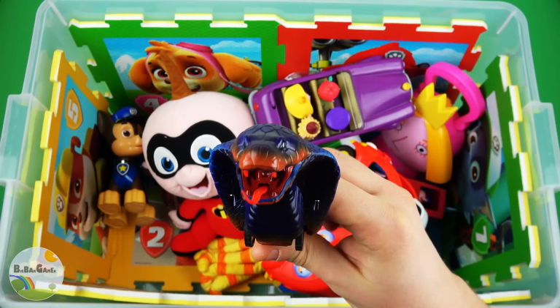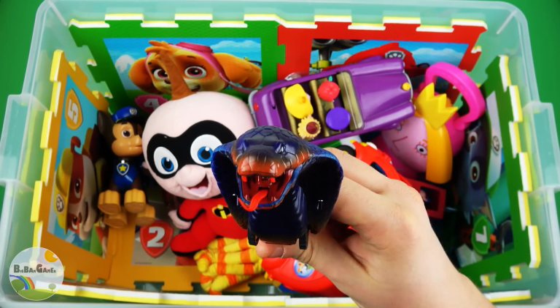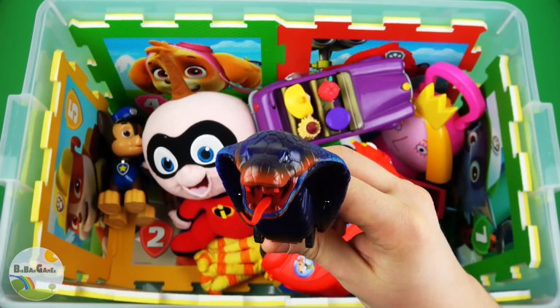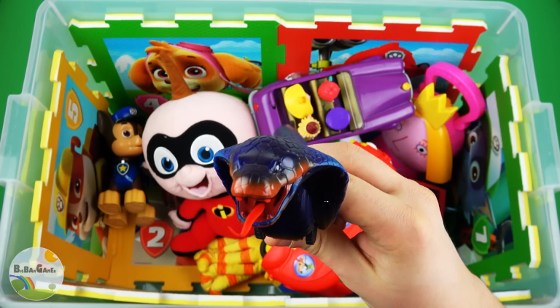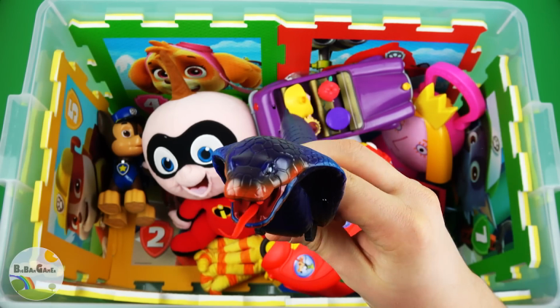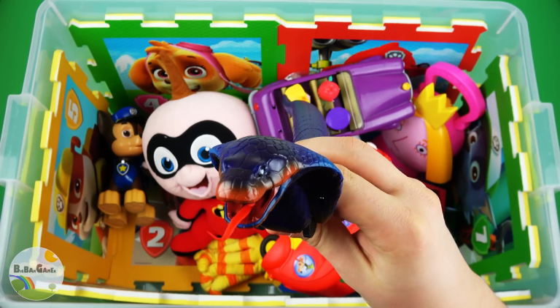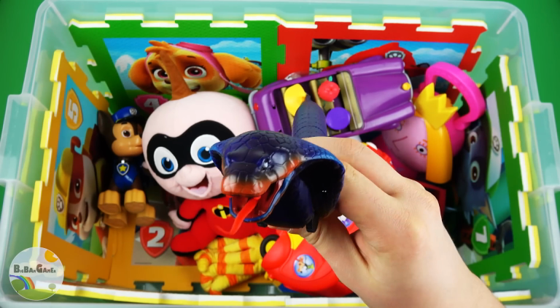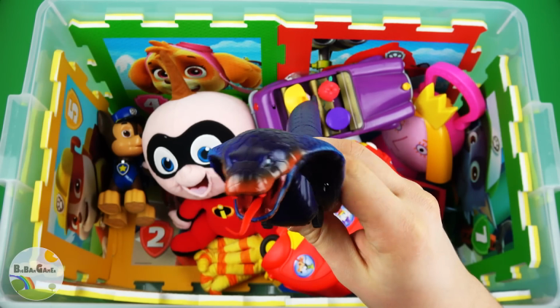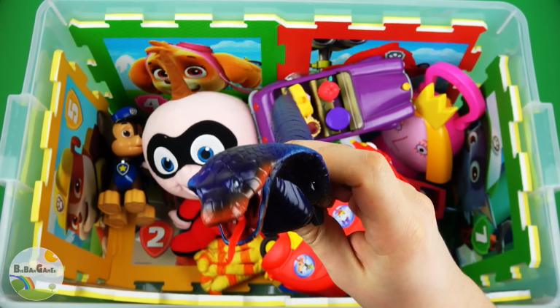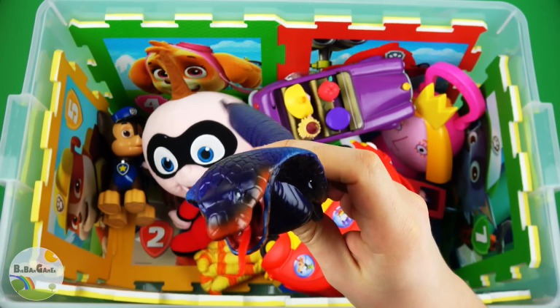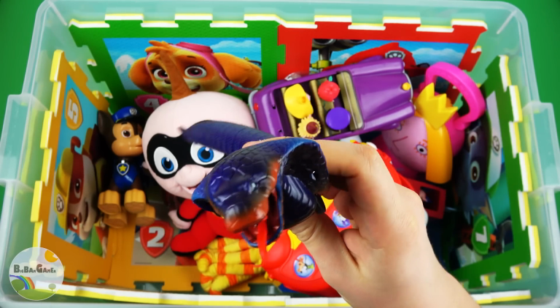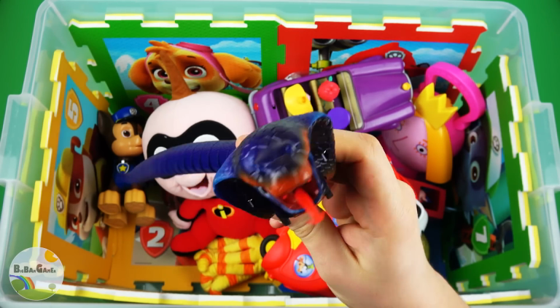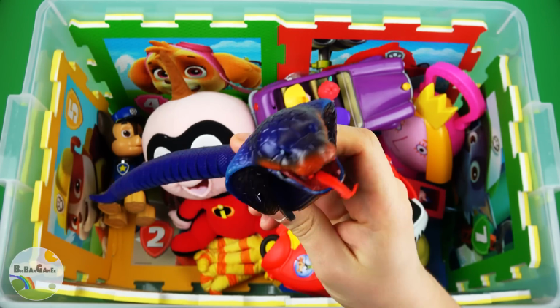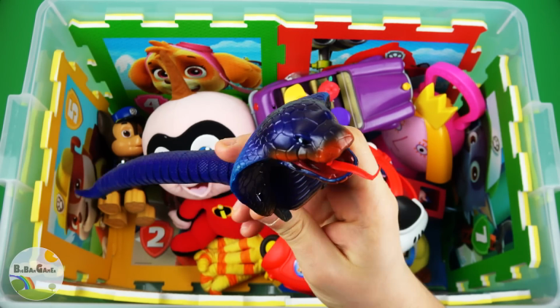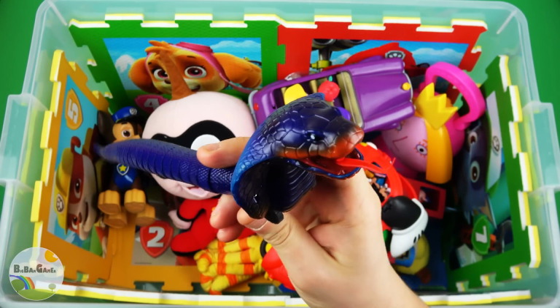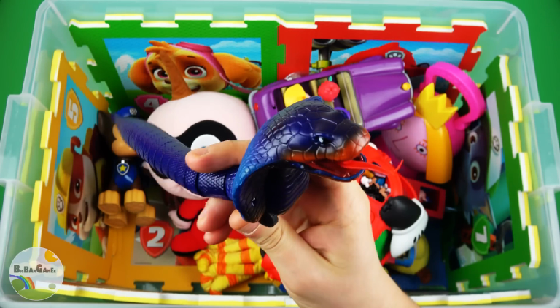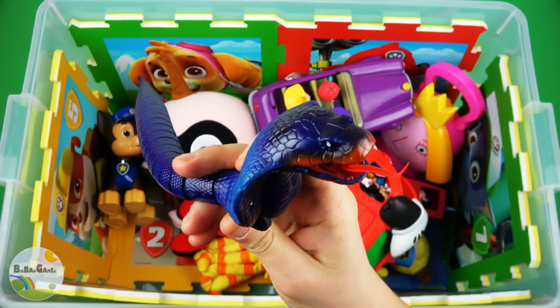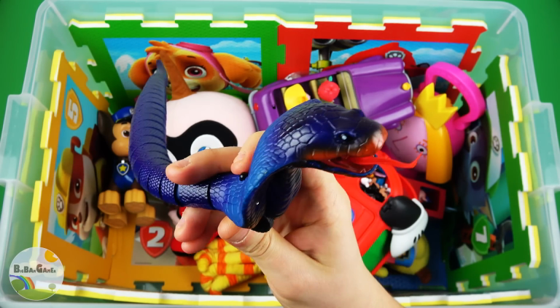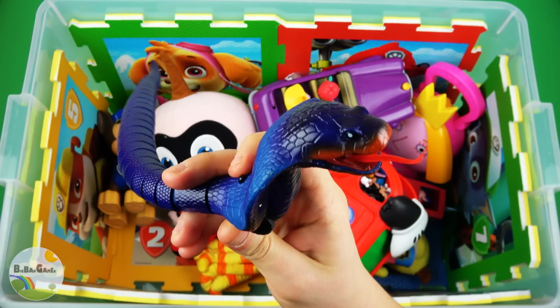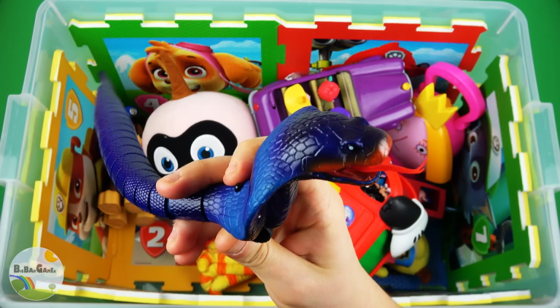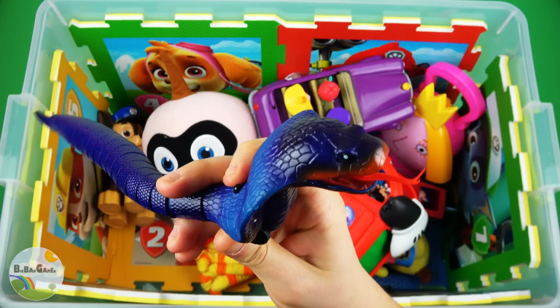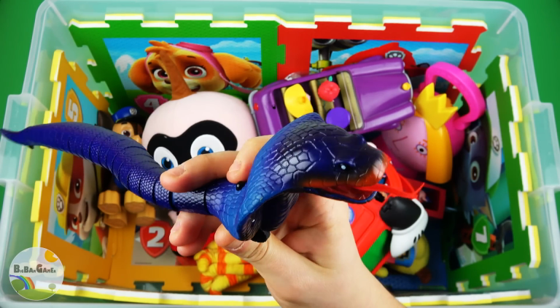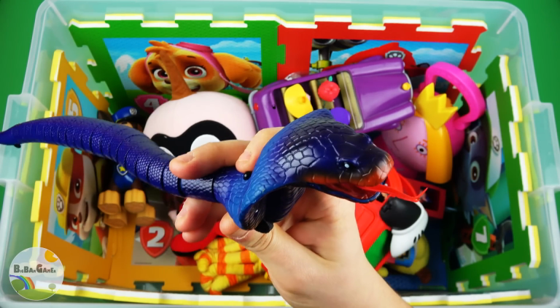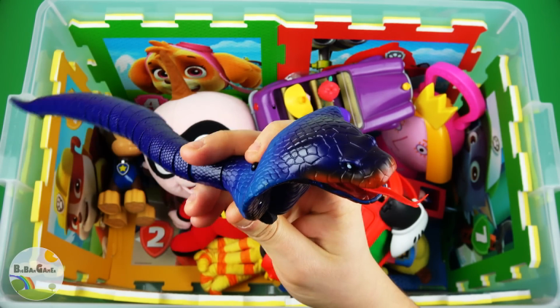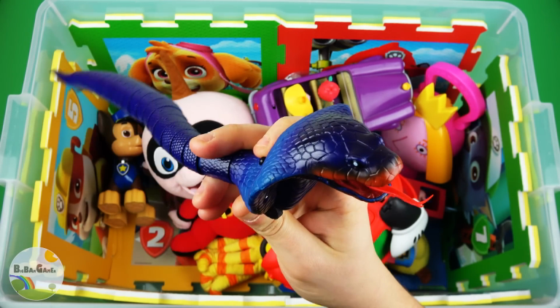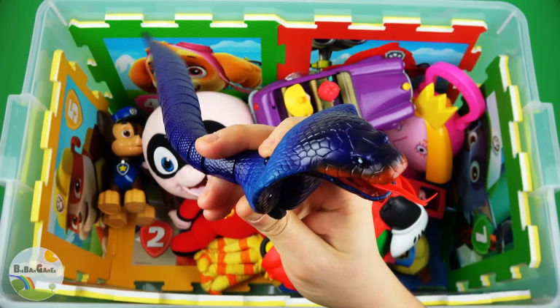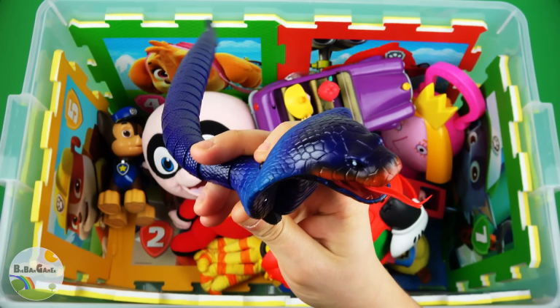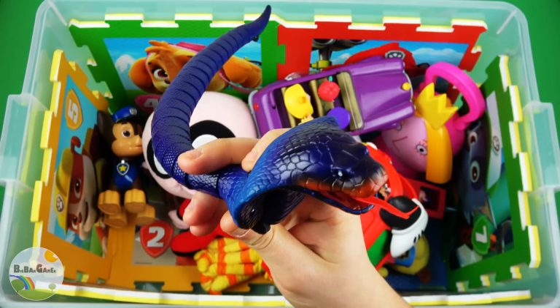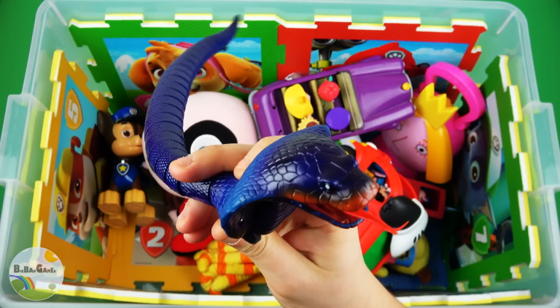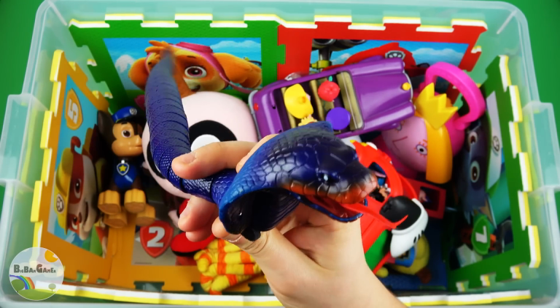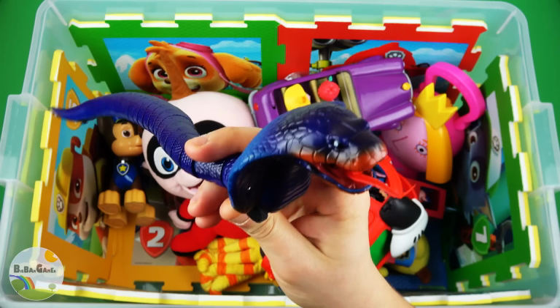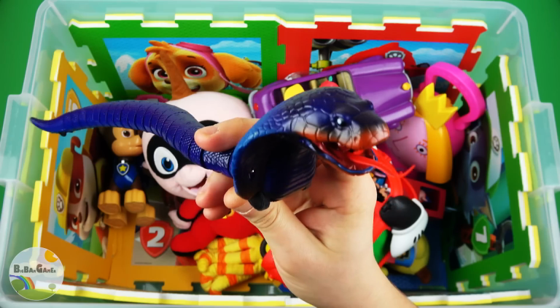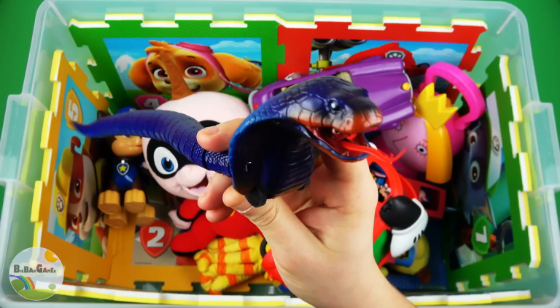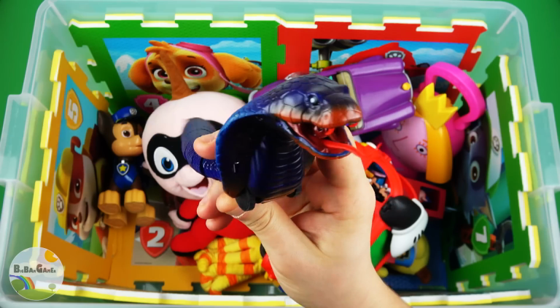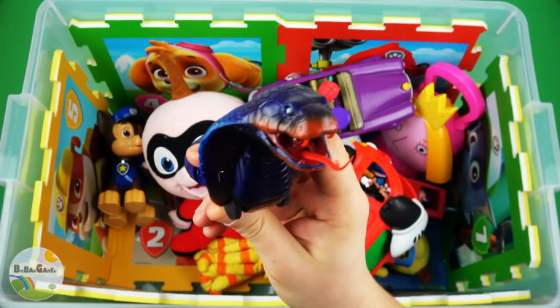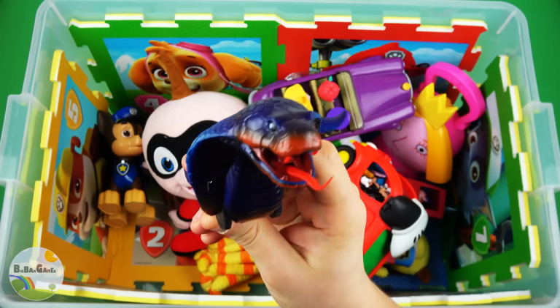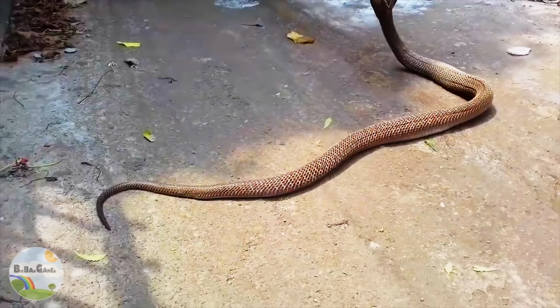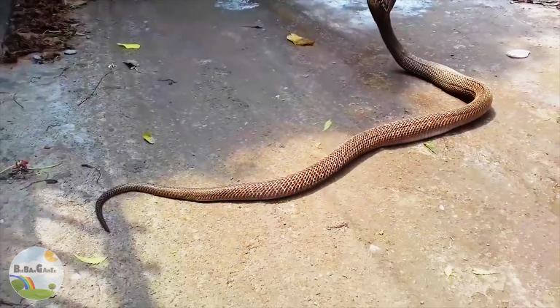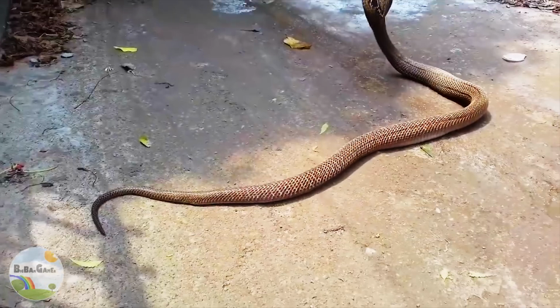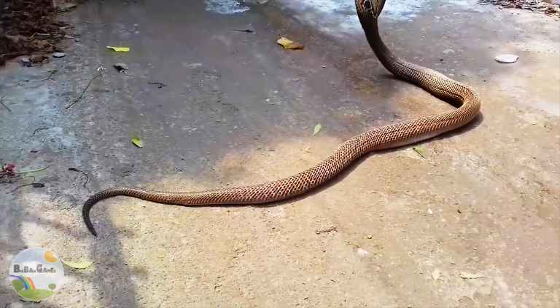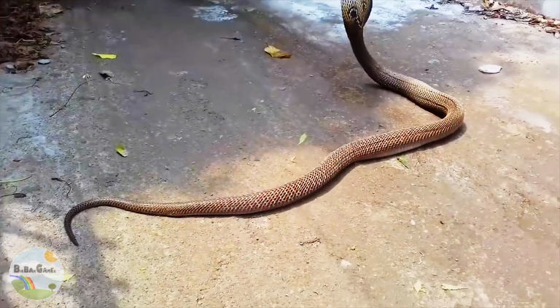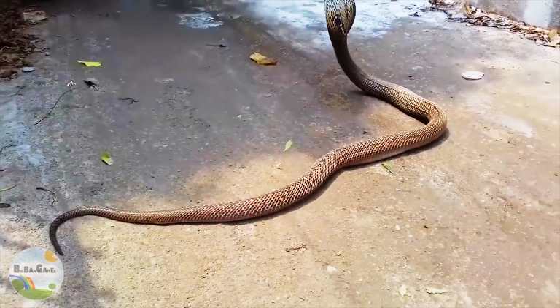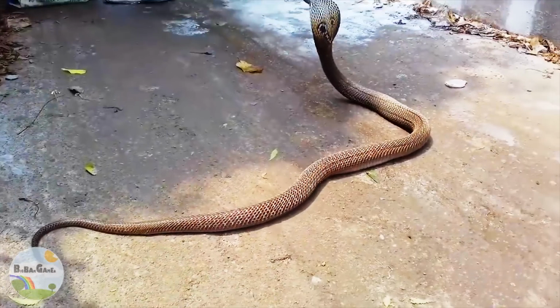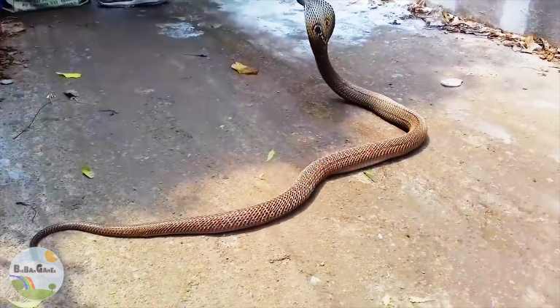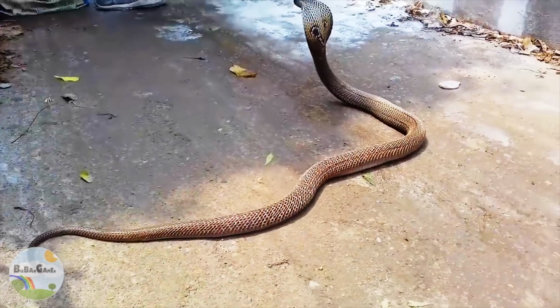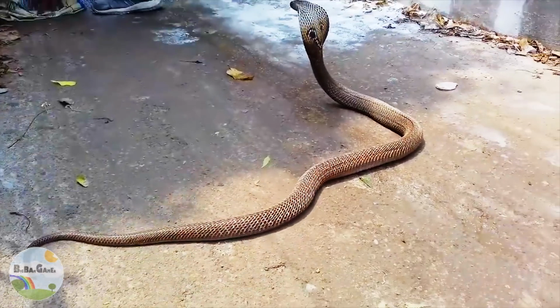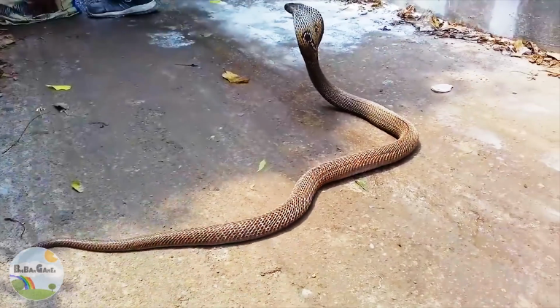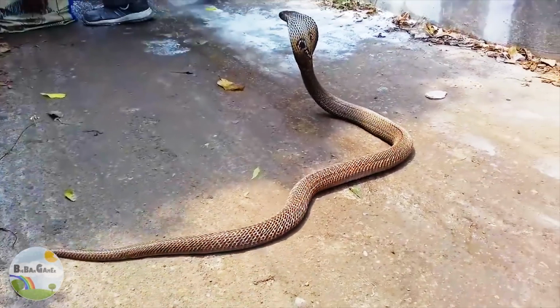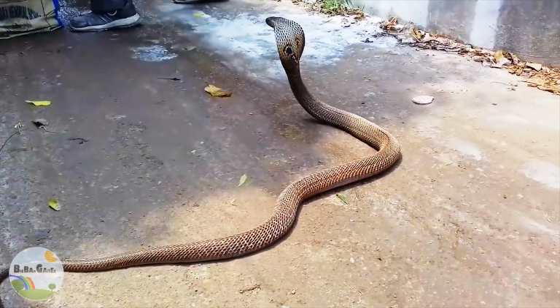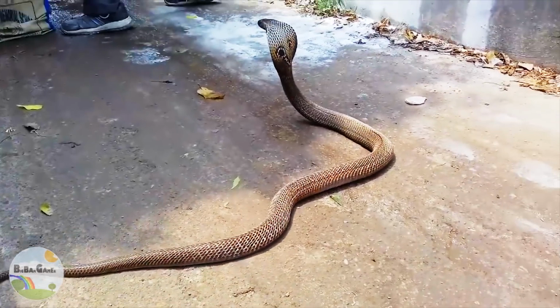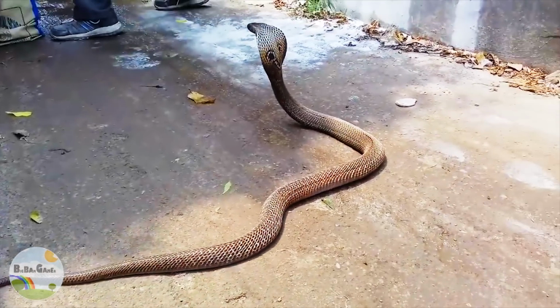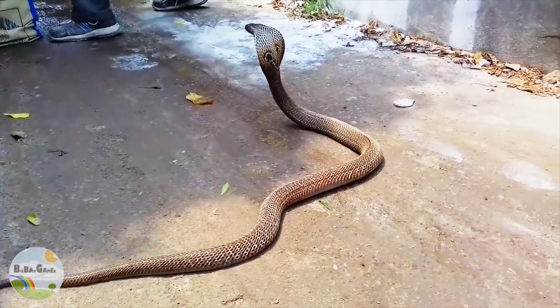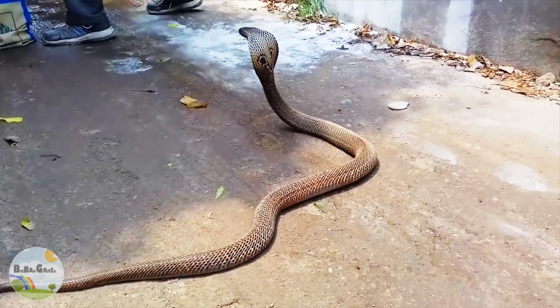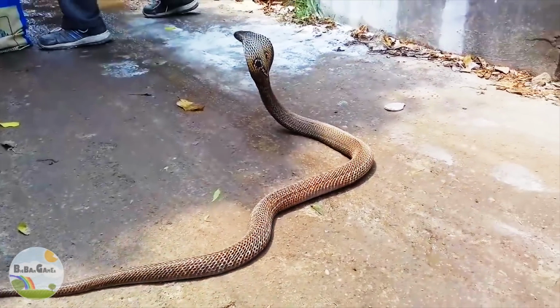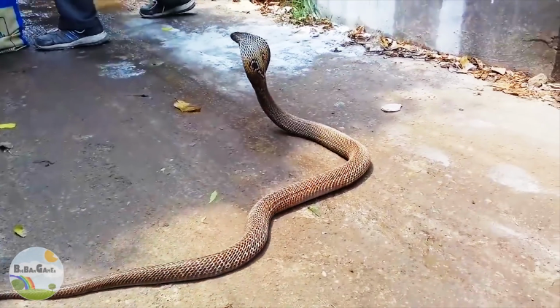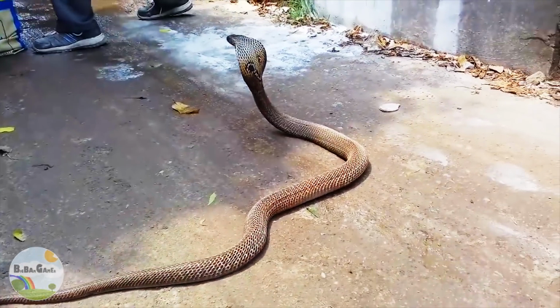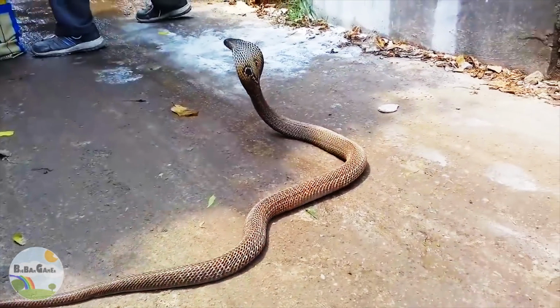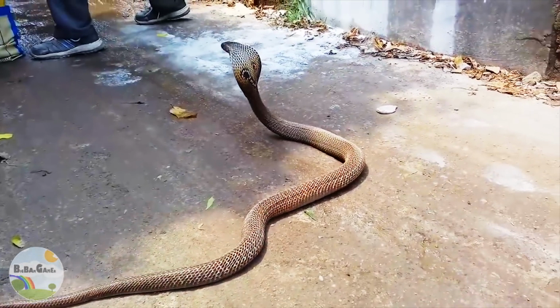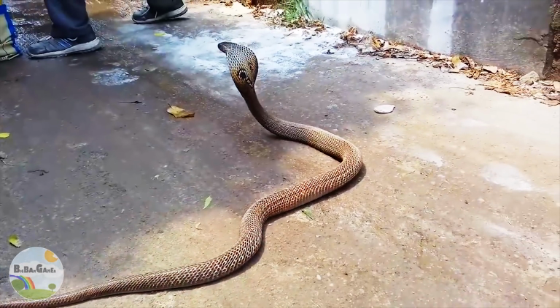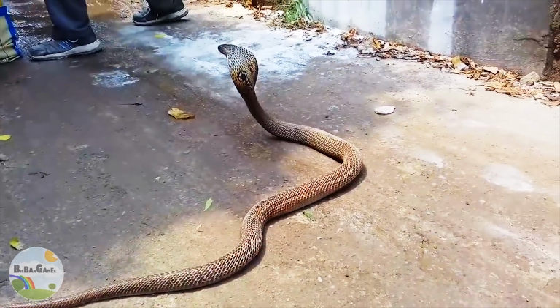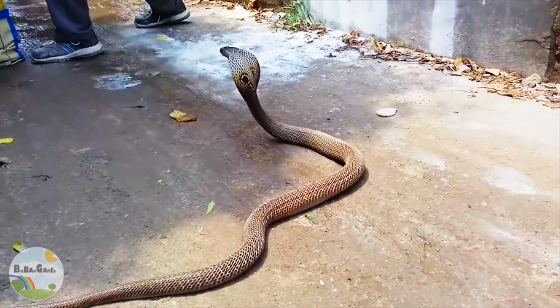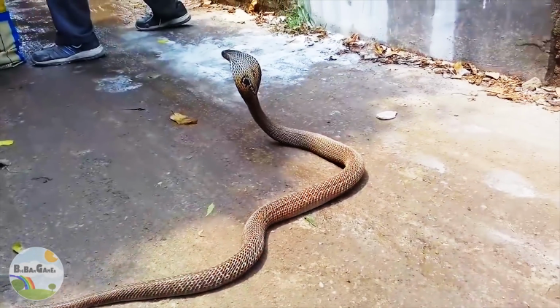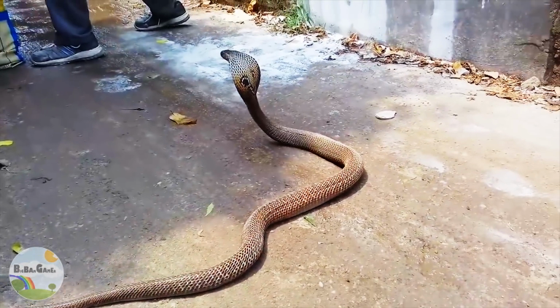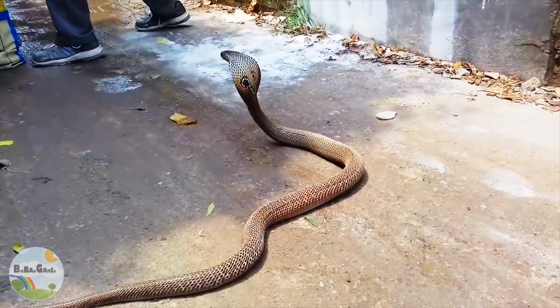King Cobra — very dangerous snake. Beware of it!